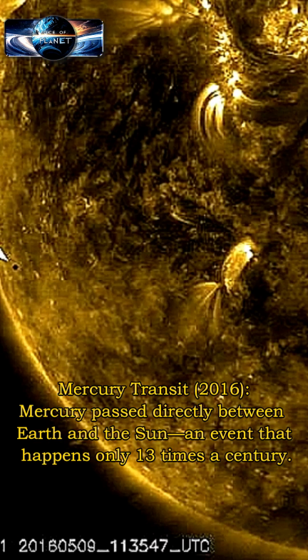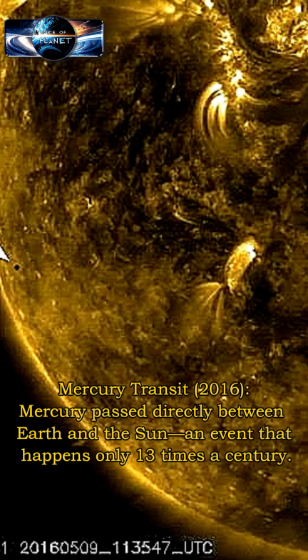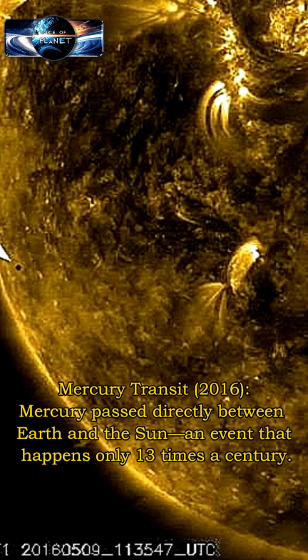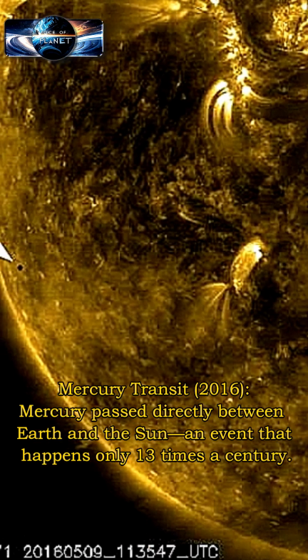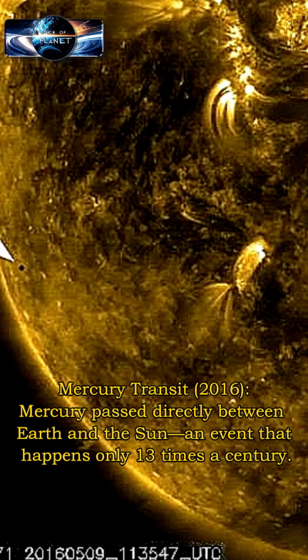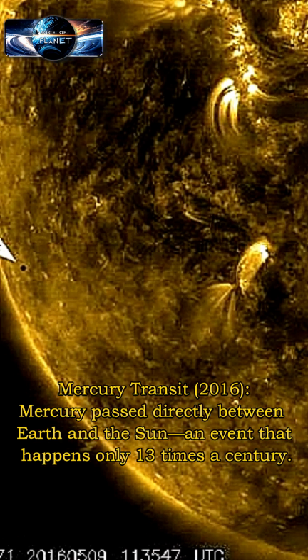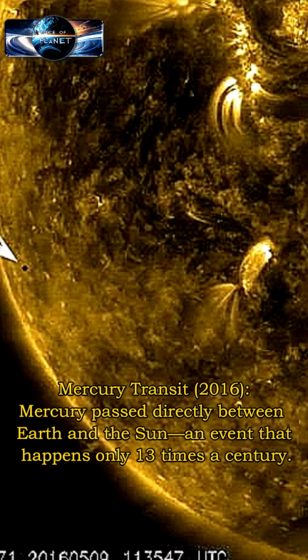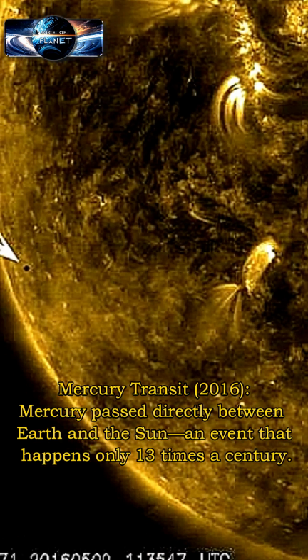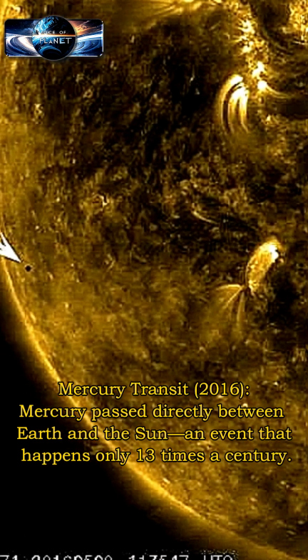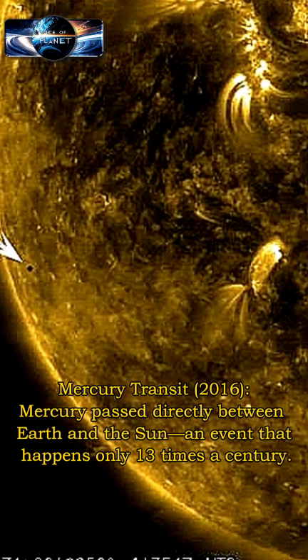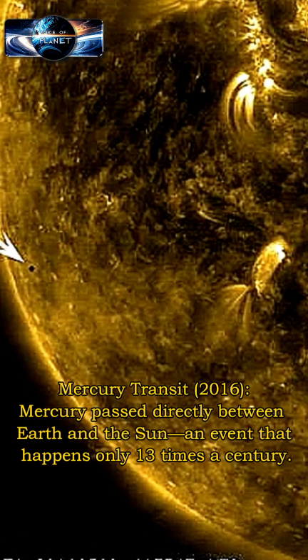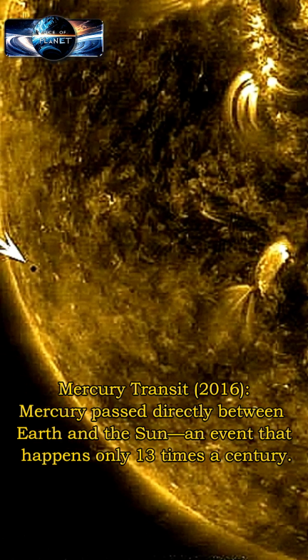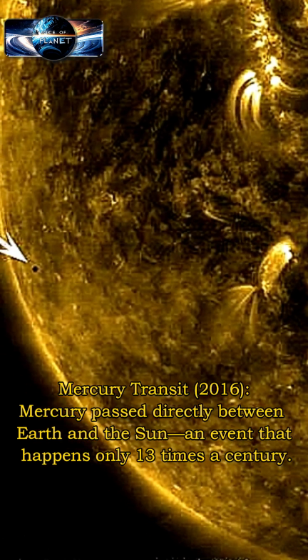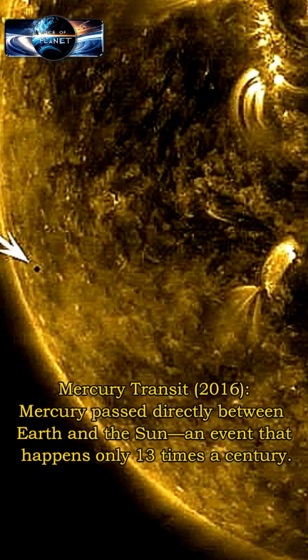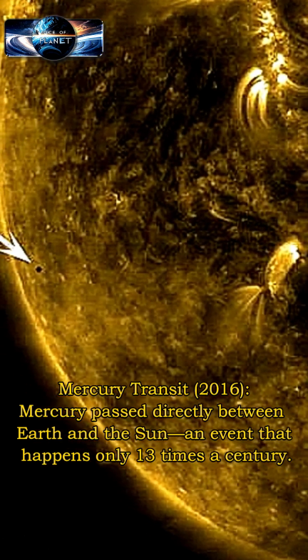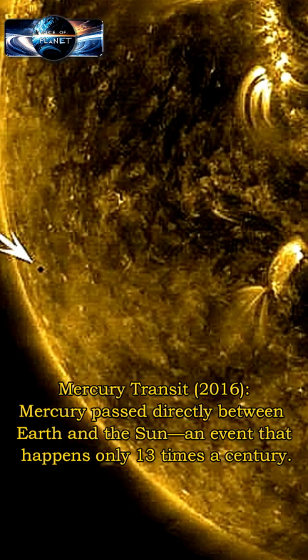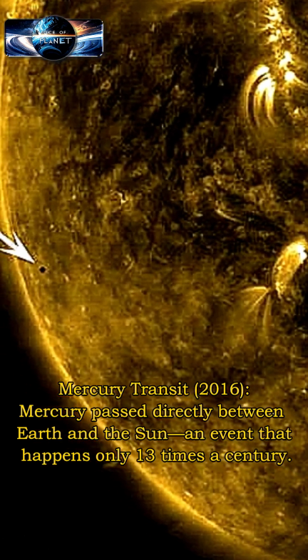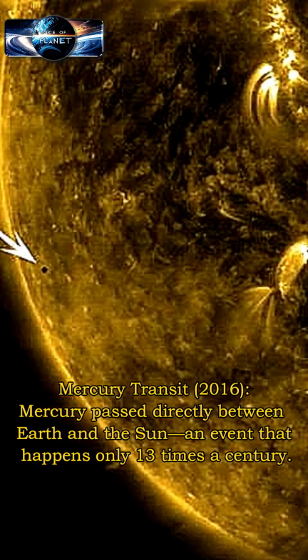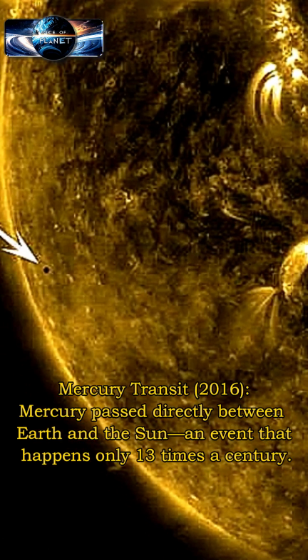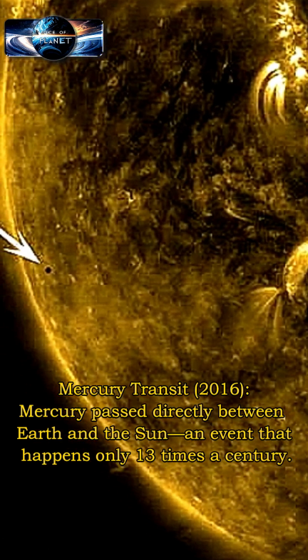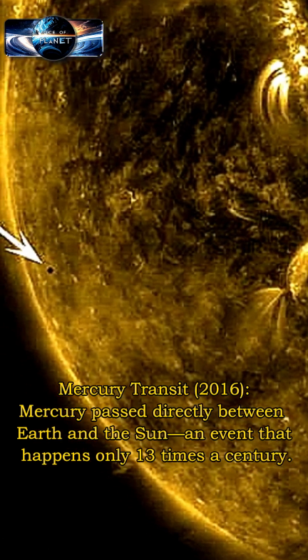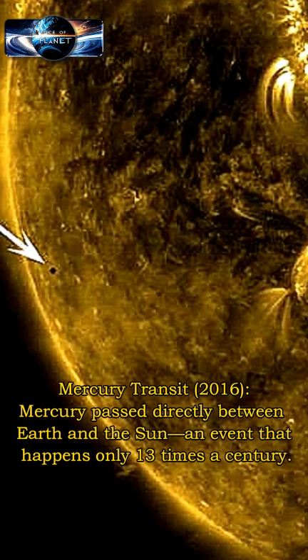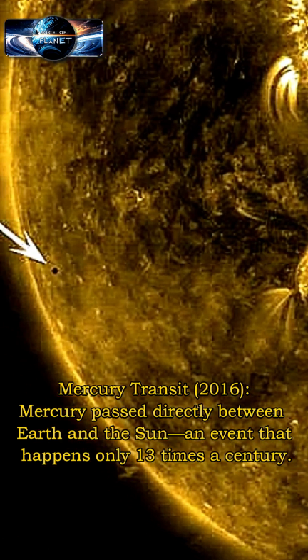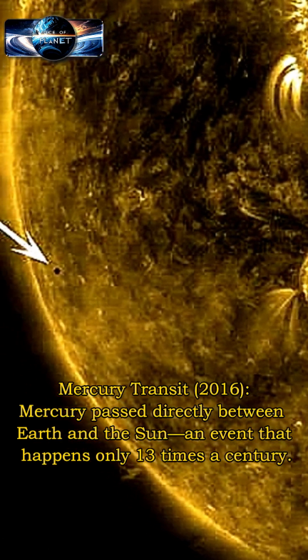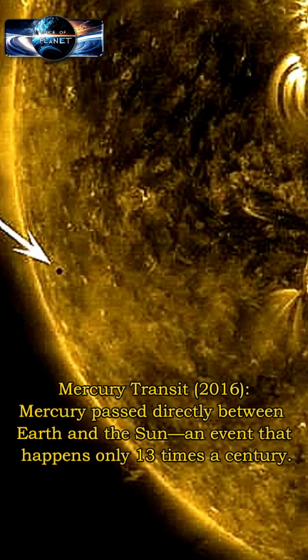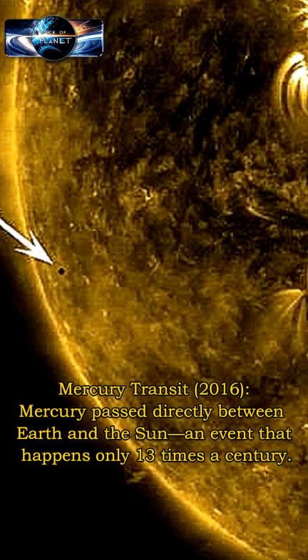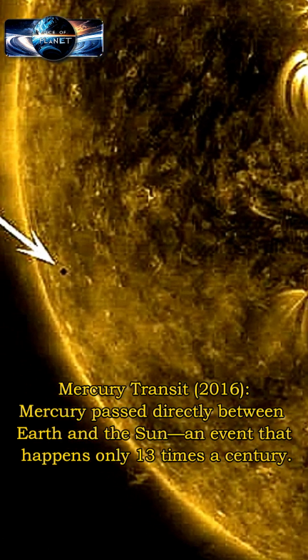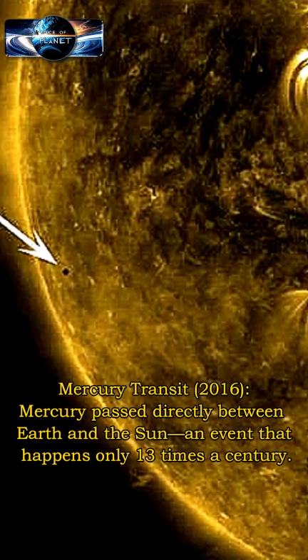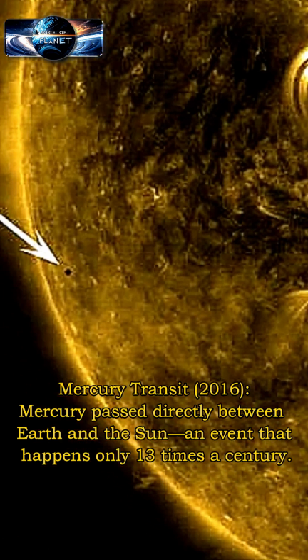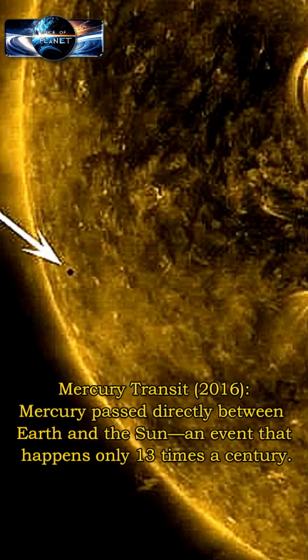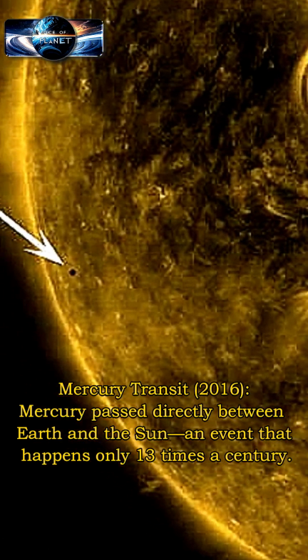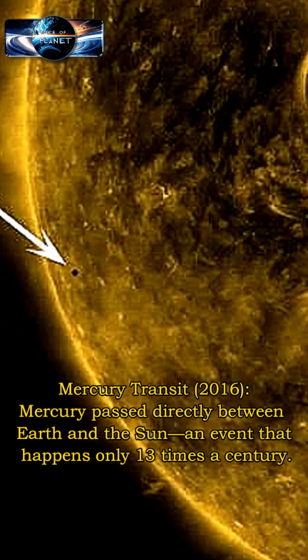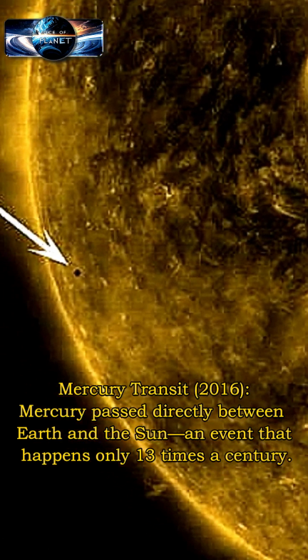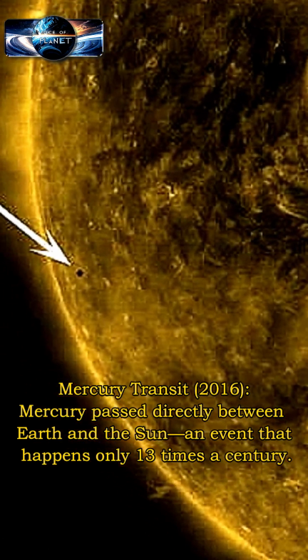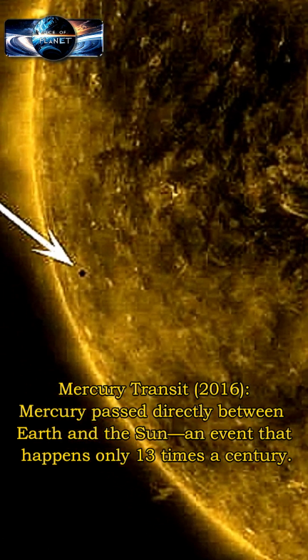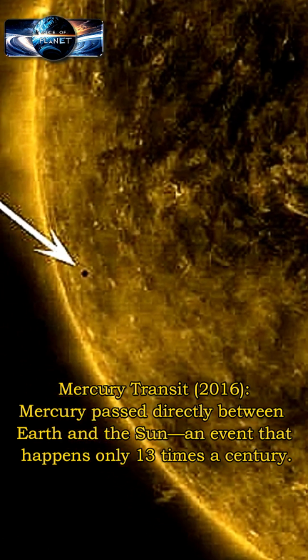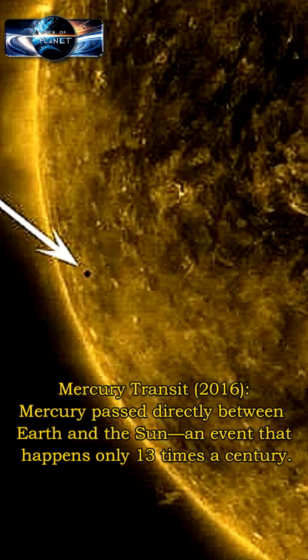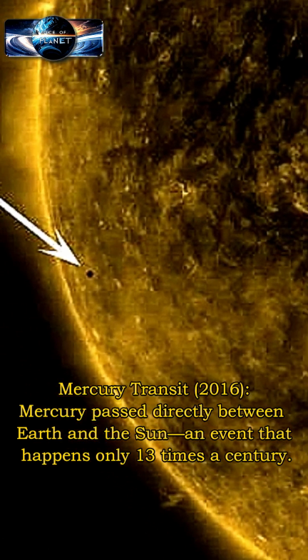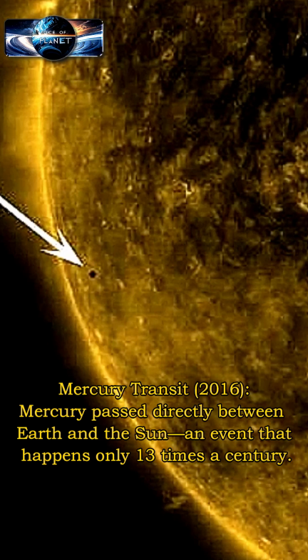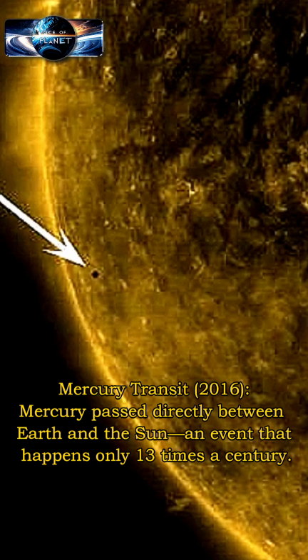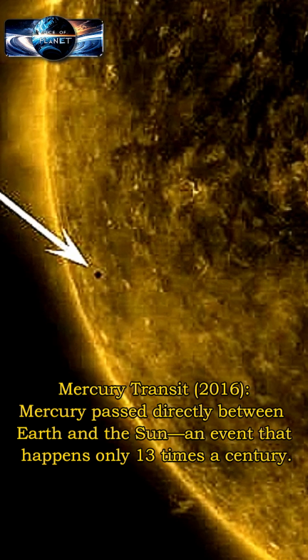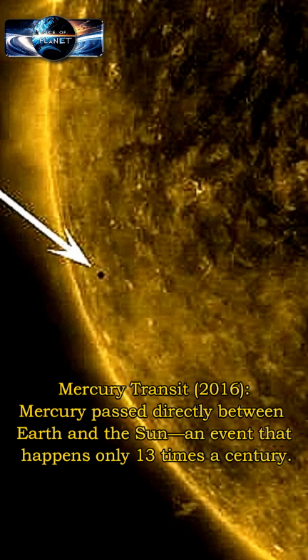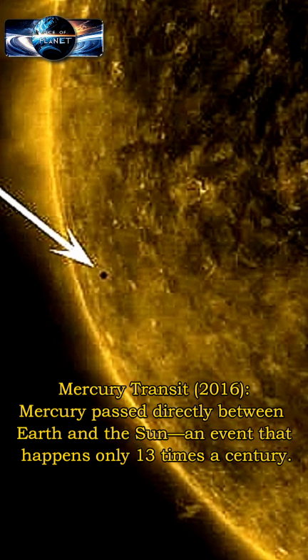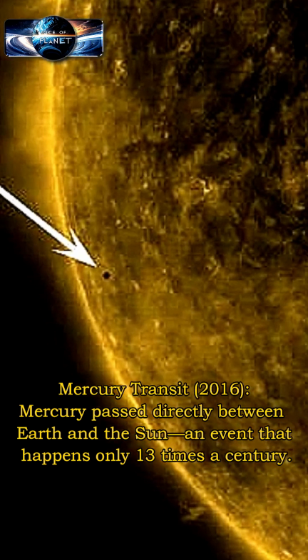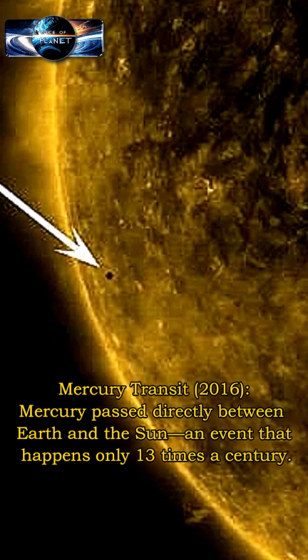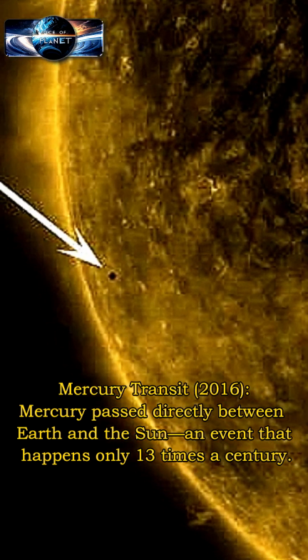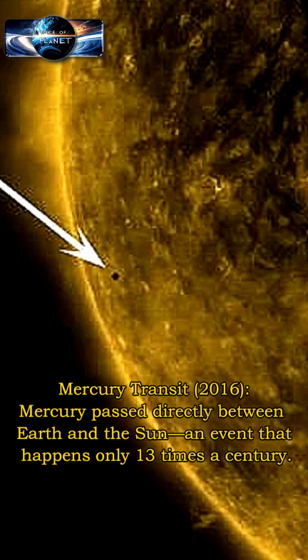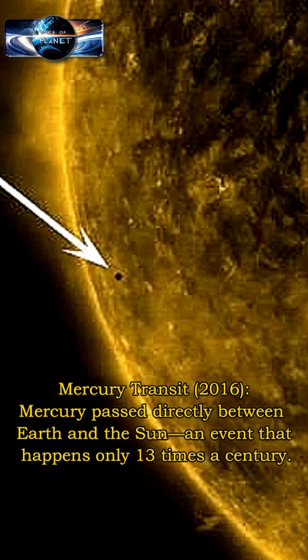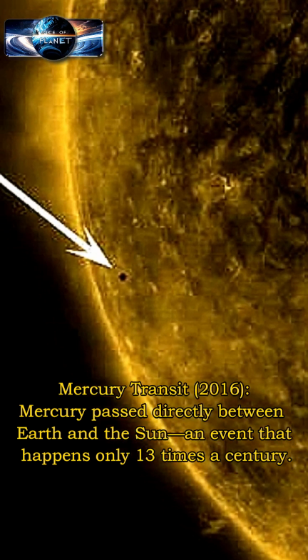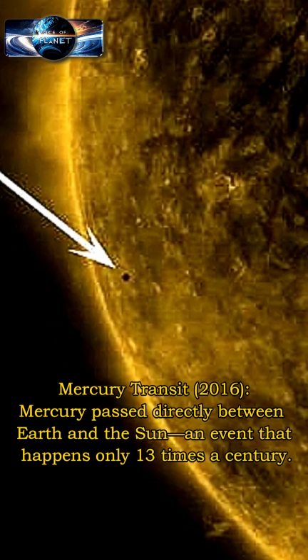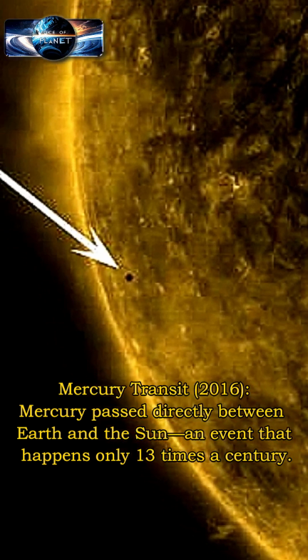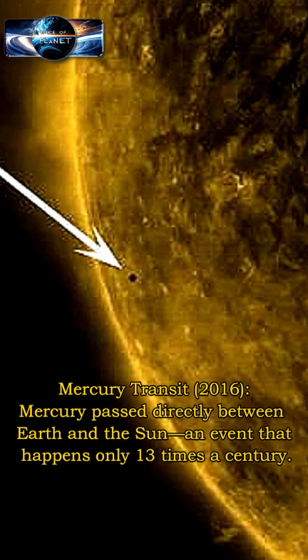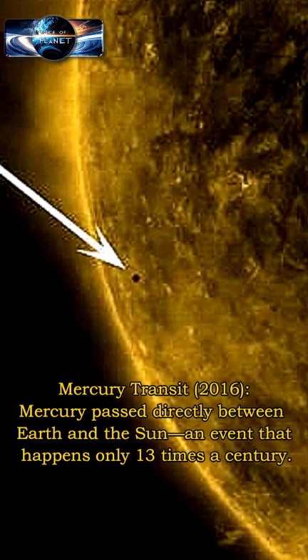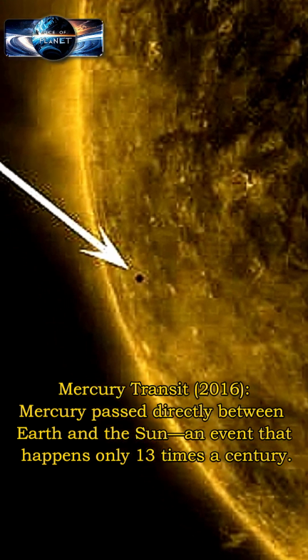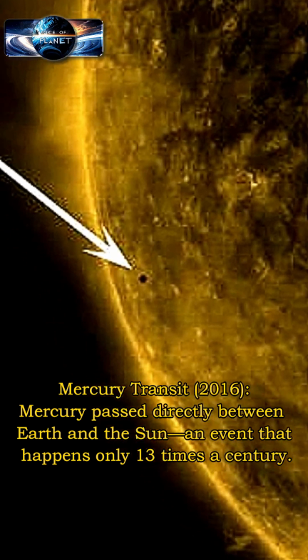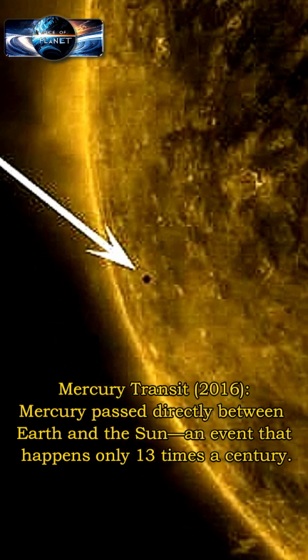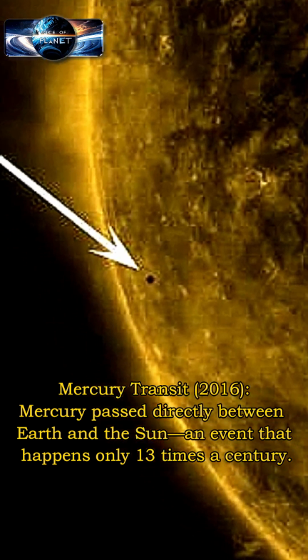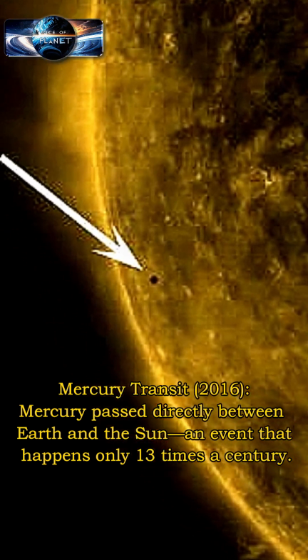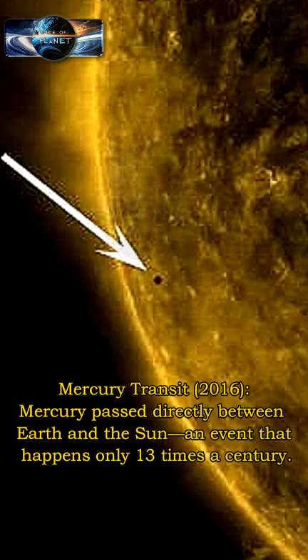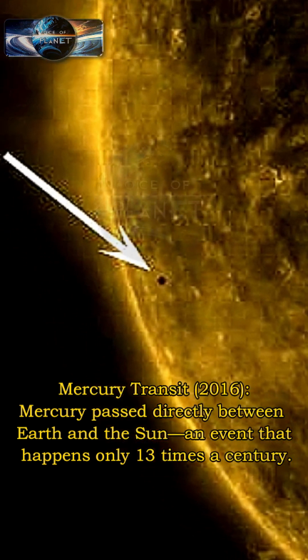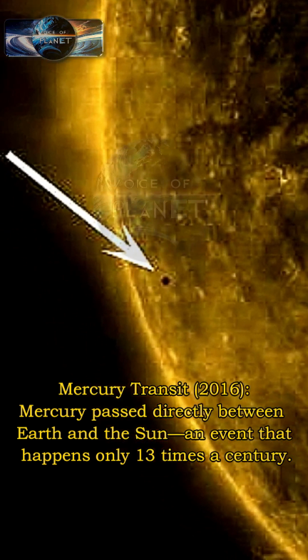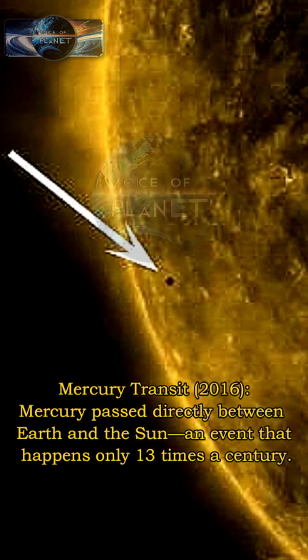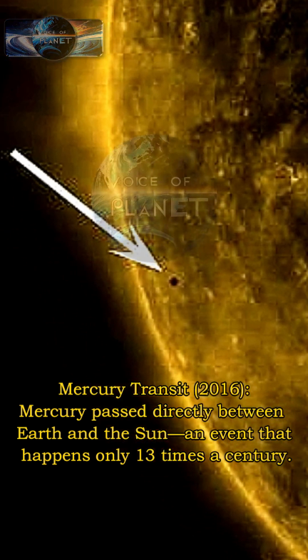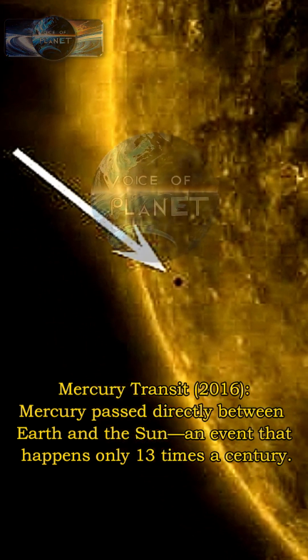Mercury transit: Mercury passed directly between Earth and the sun — an event that happens only 13 times a century.